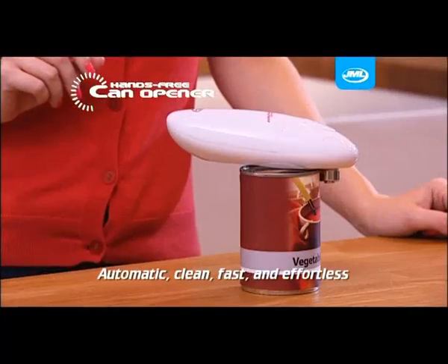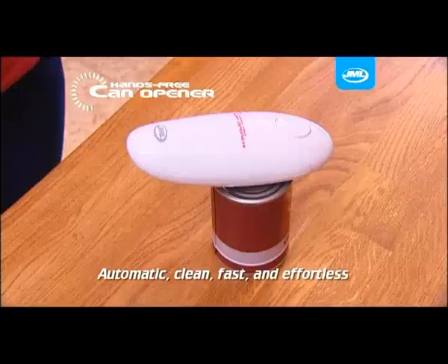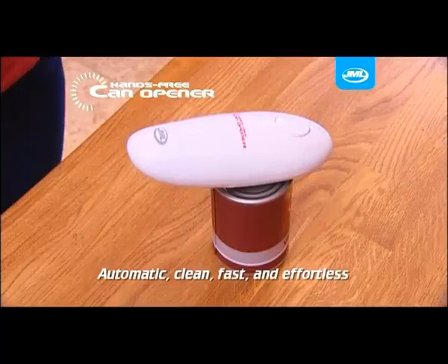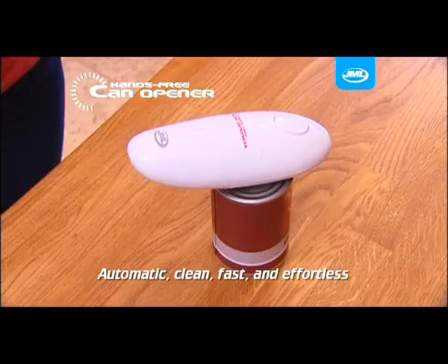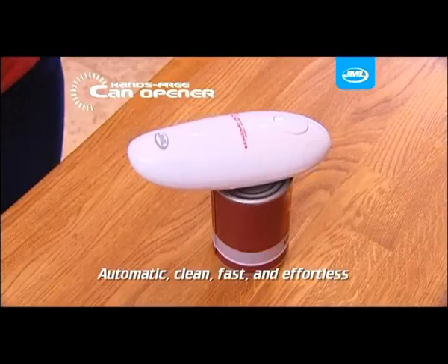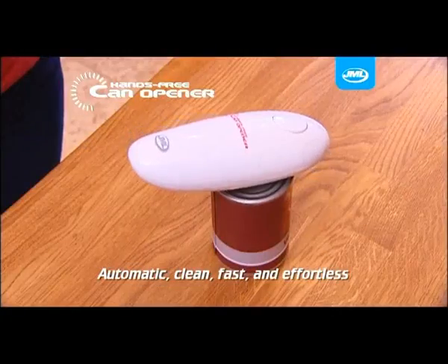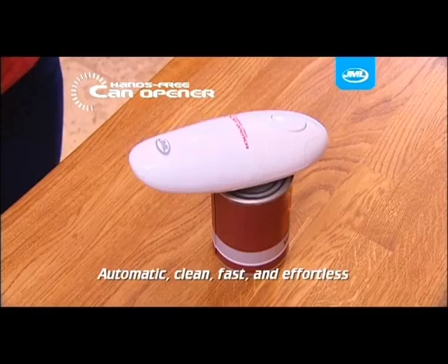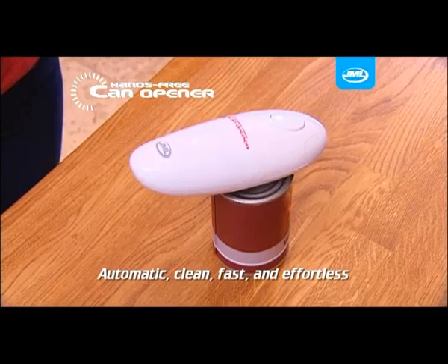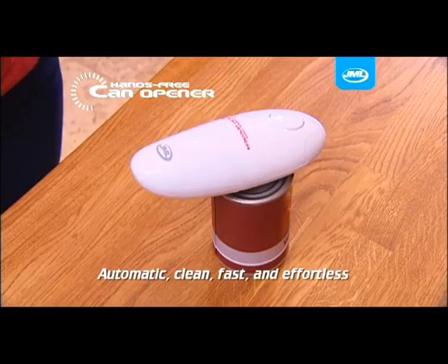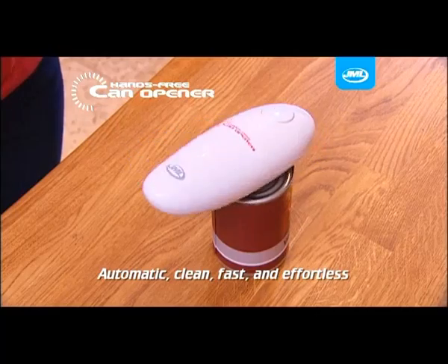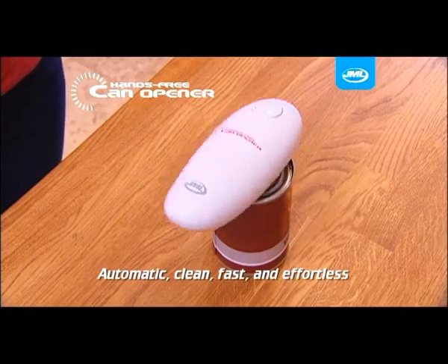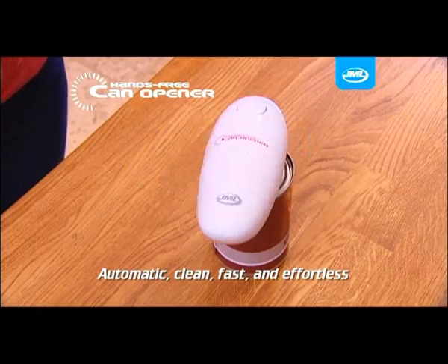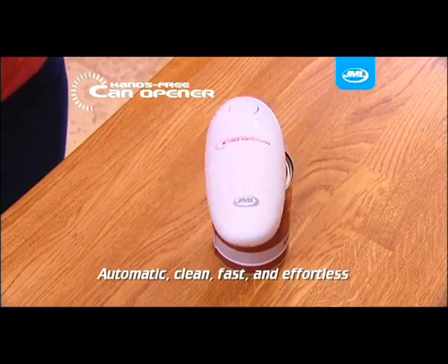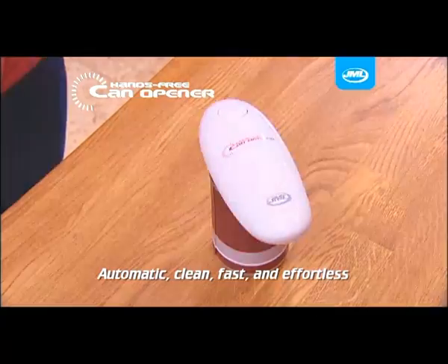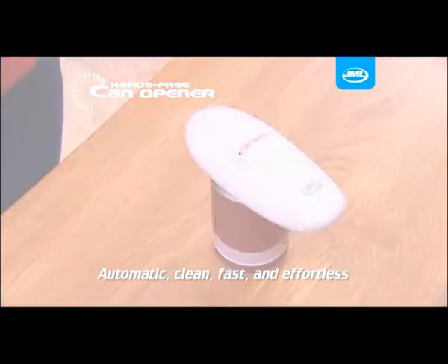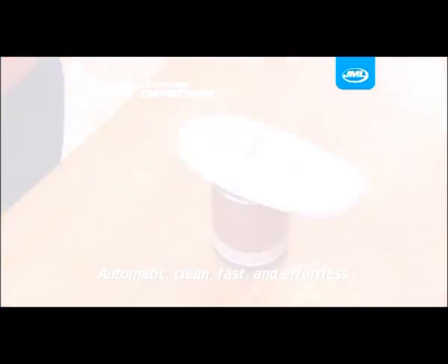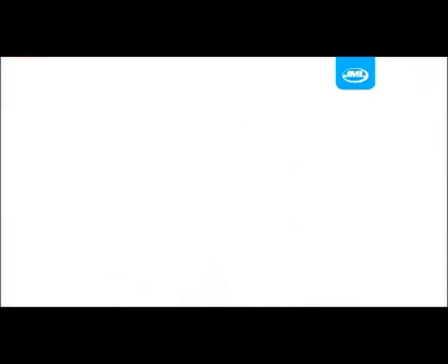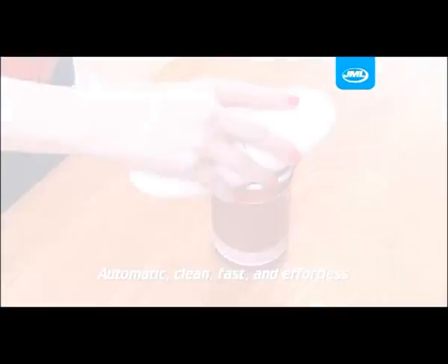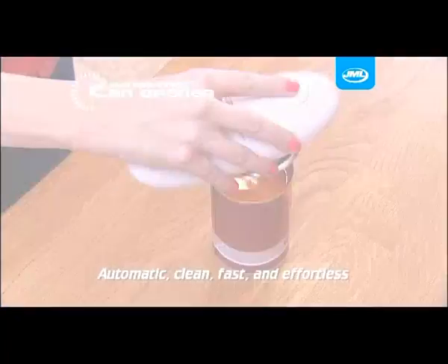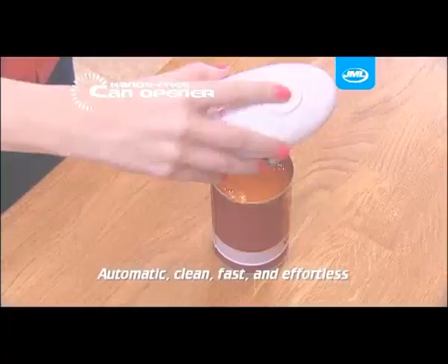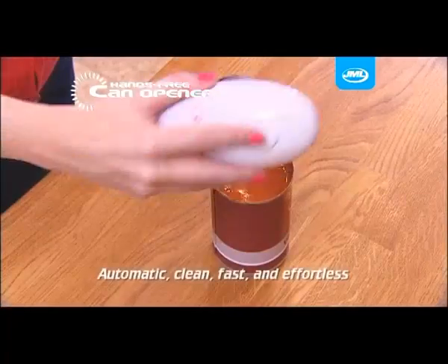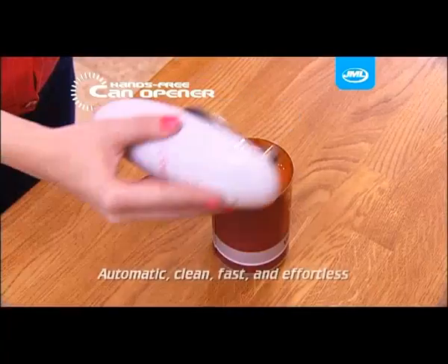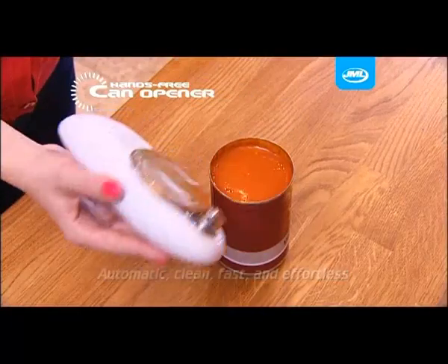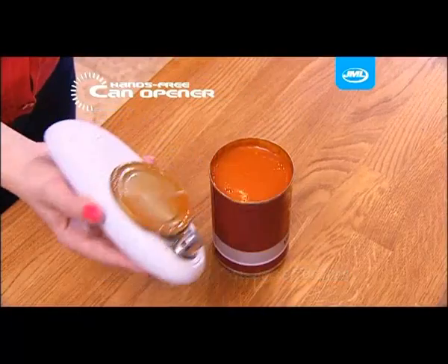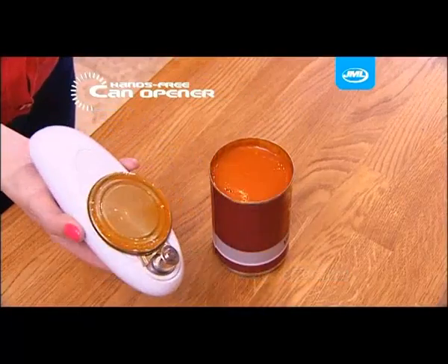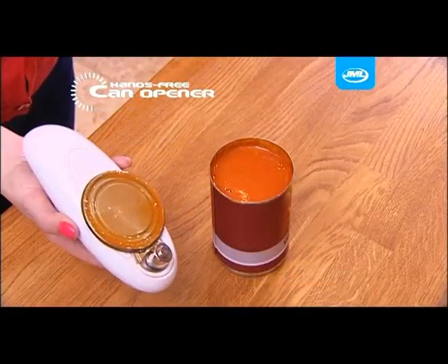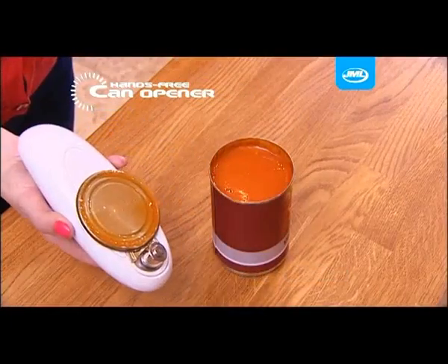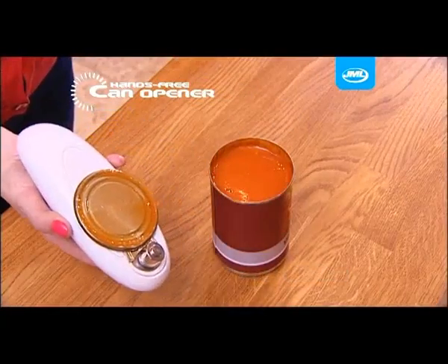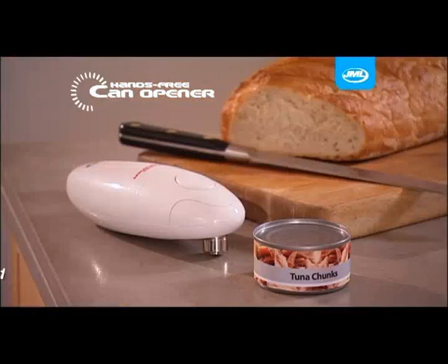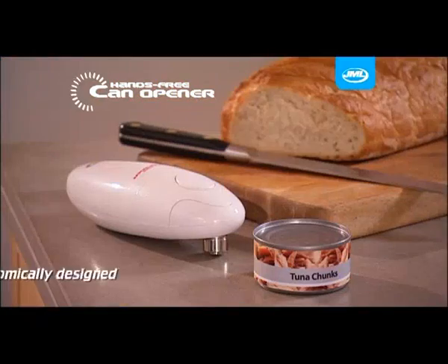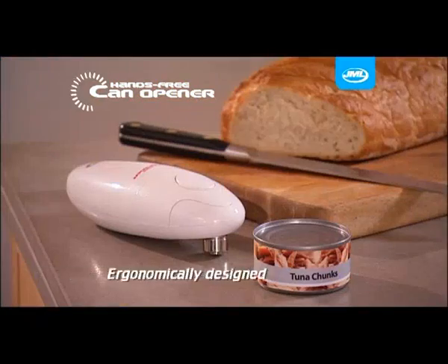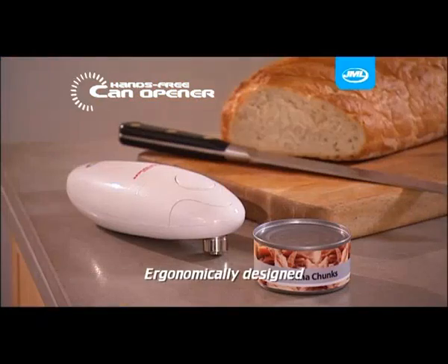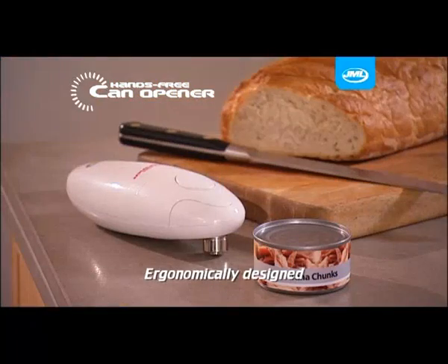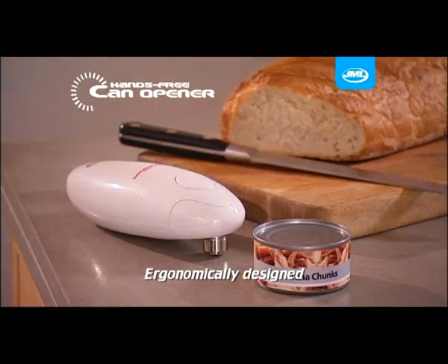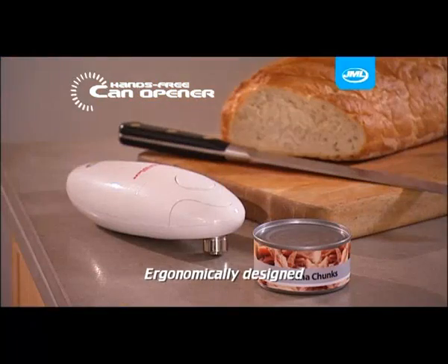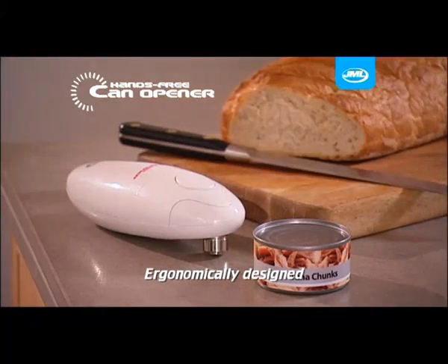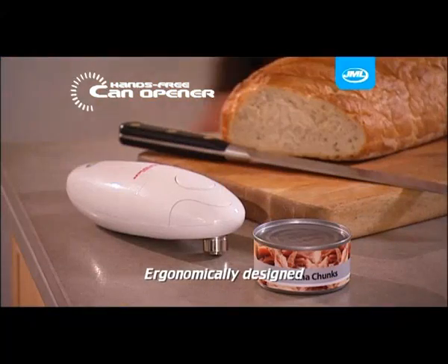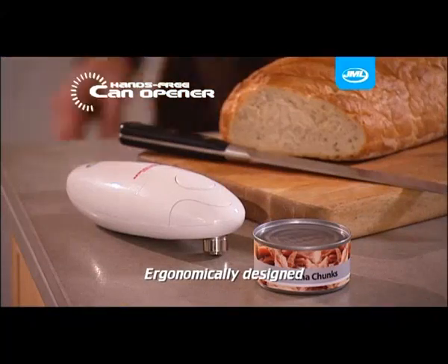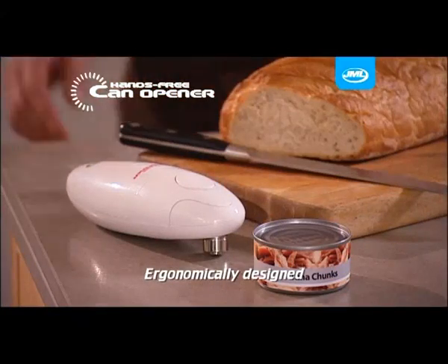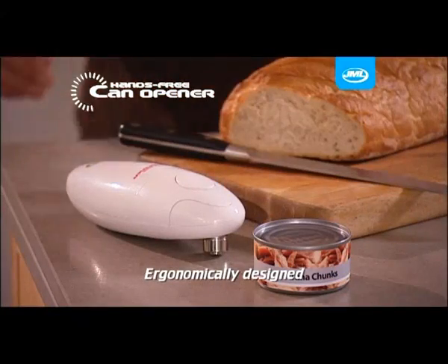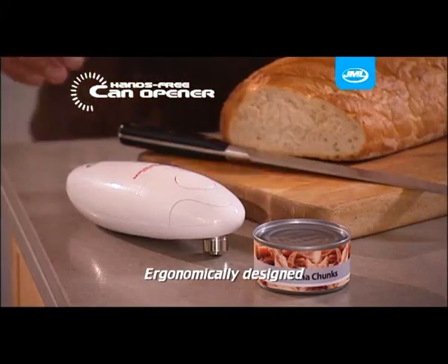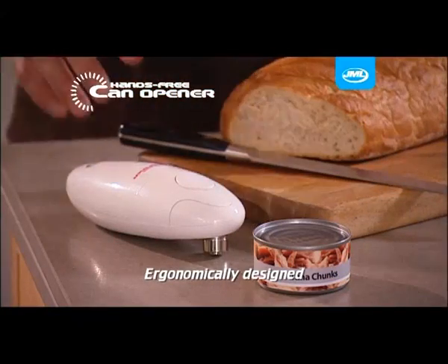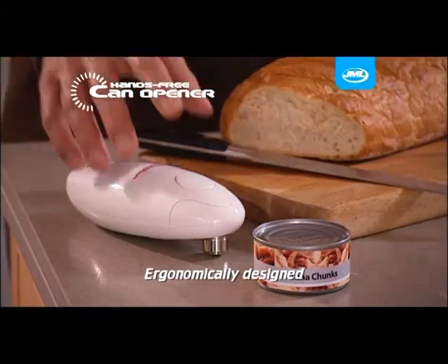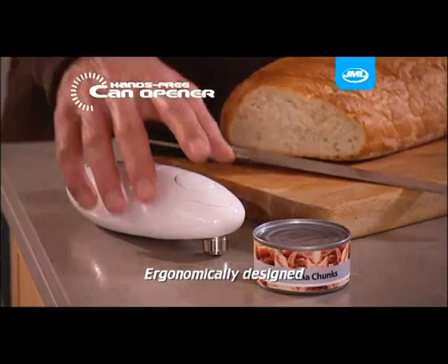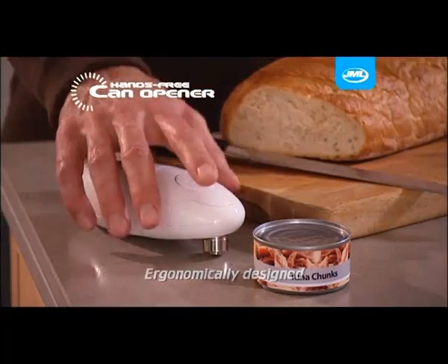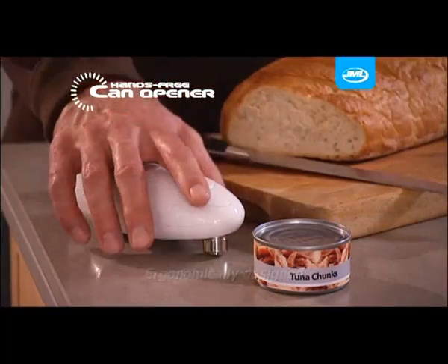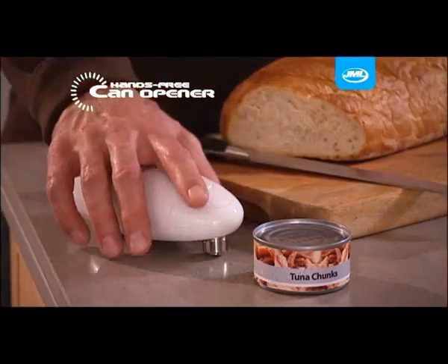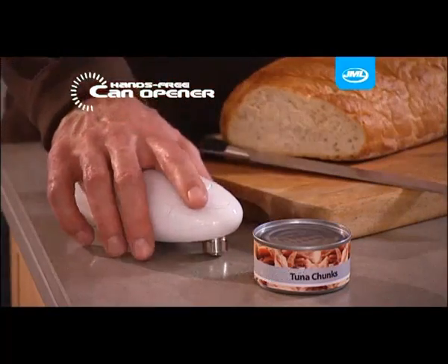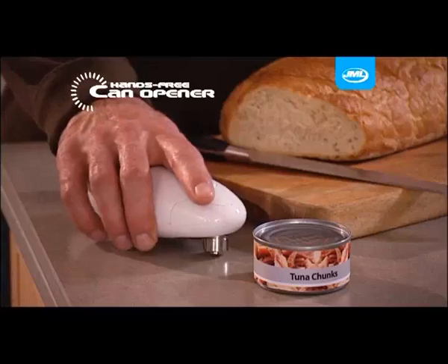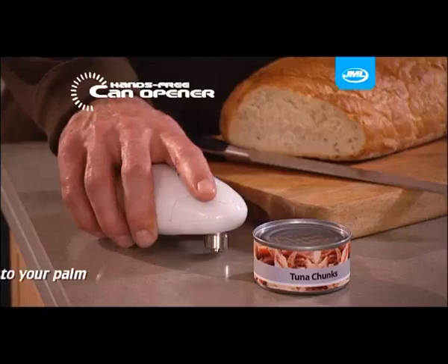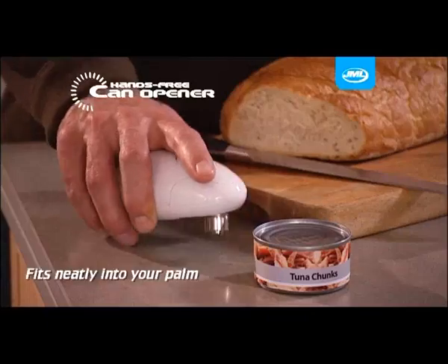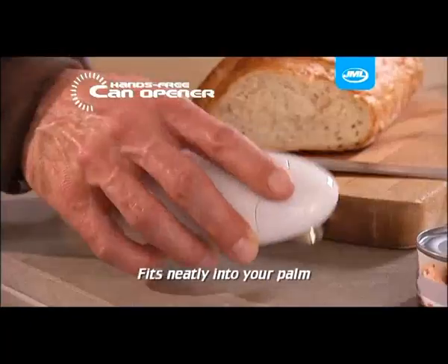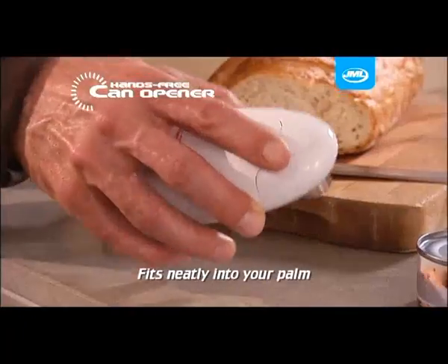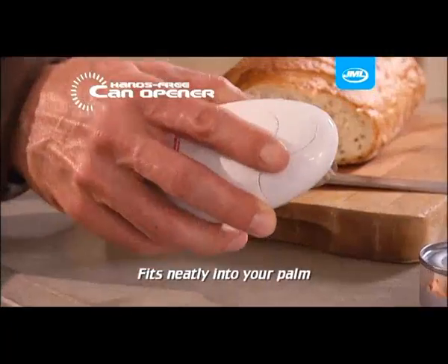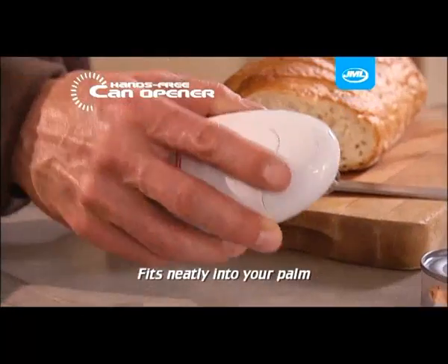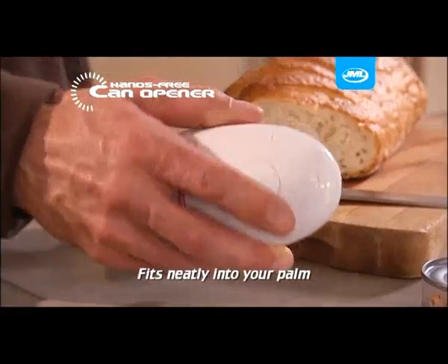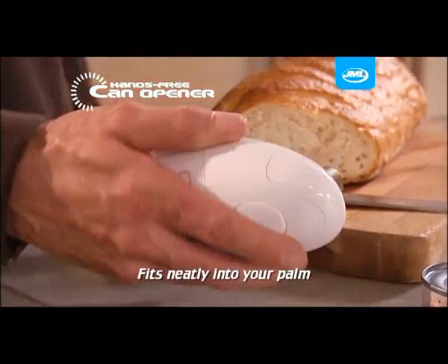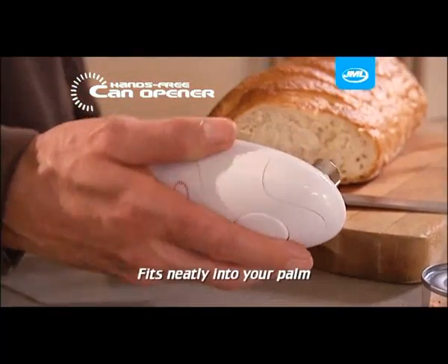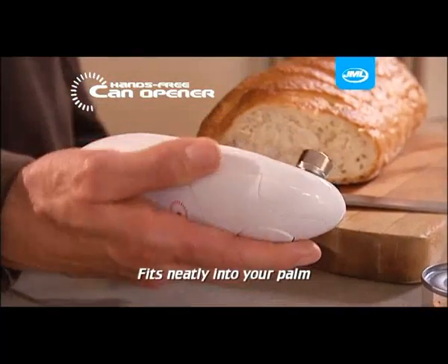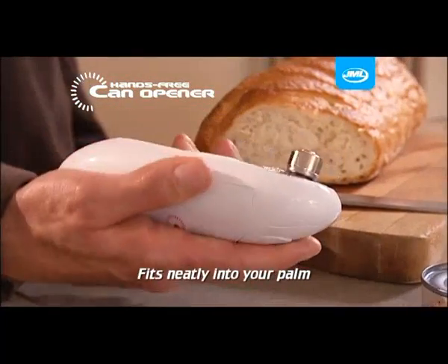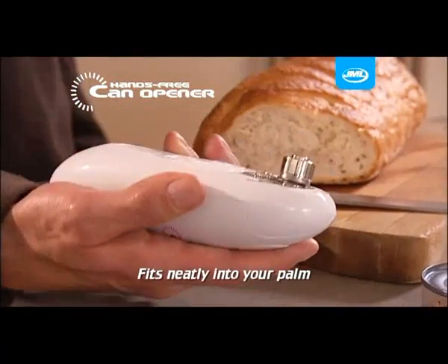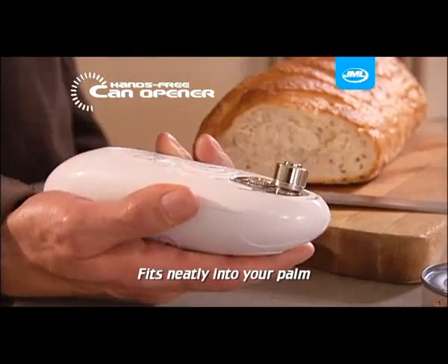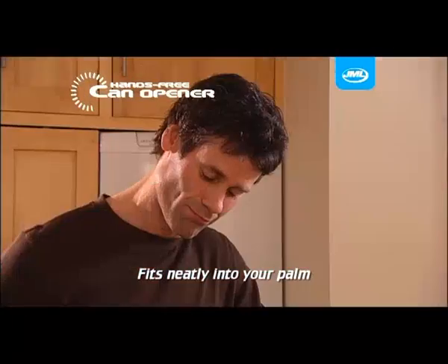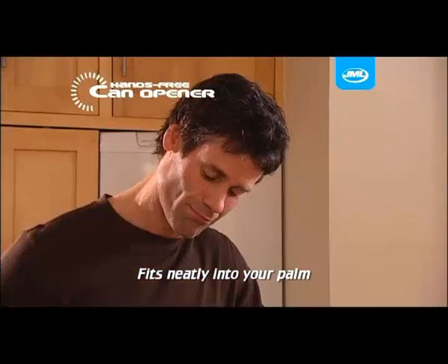It's automatic, clean, fast and effortless. Ergonomically designed, the hands-free can opener fits neatly into the palm of your hand.